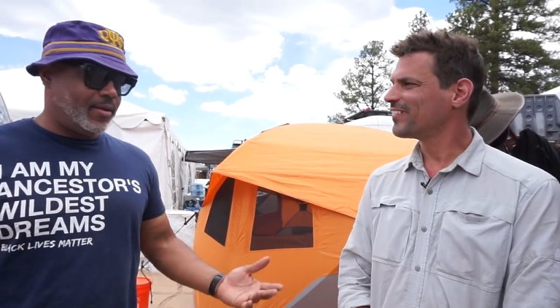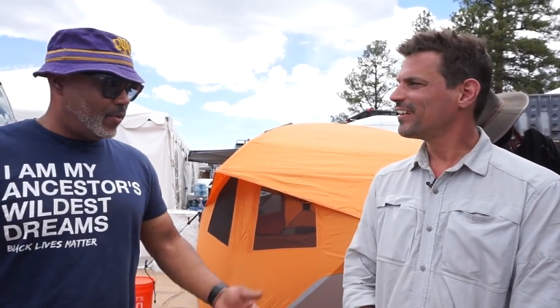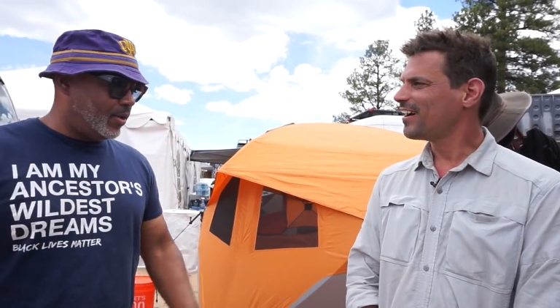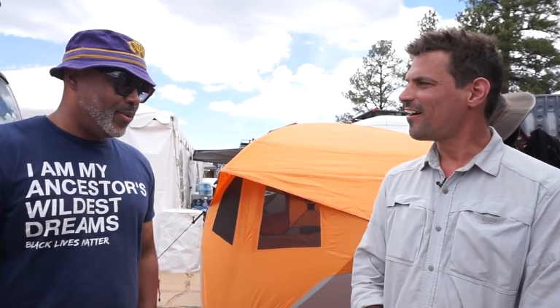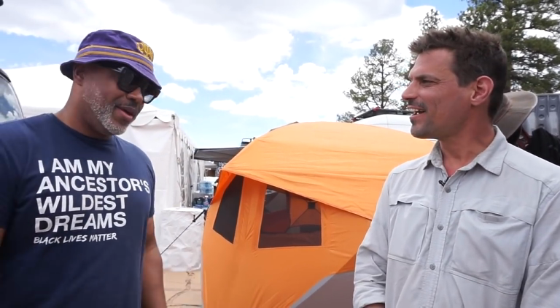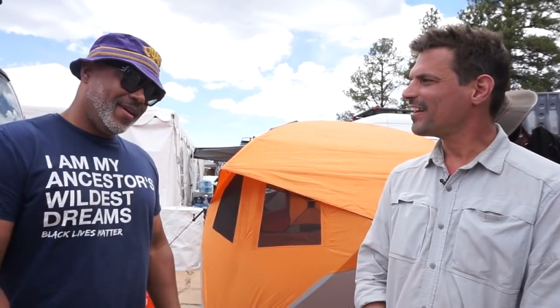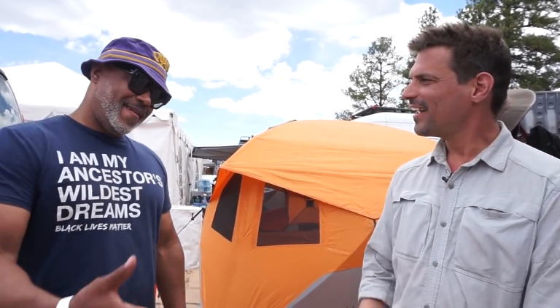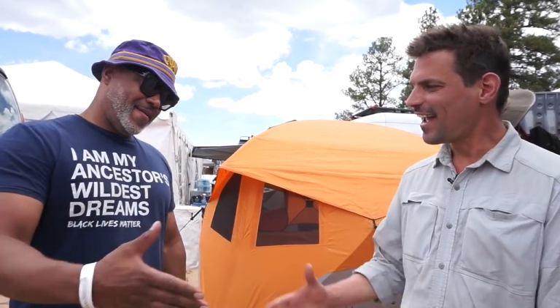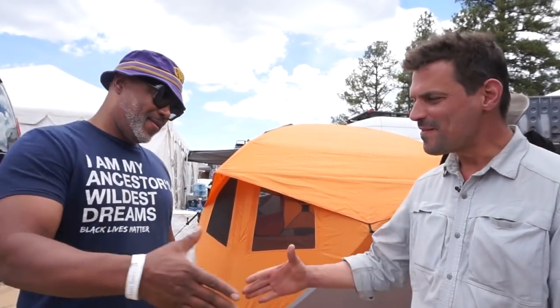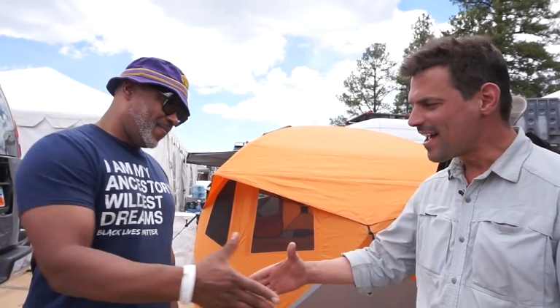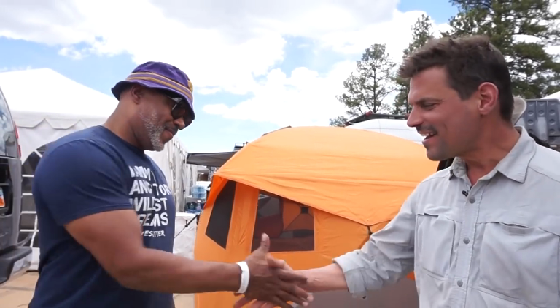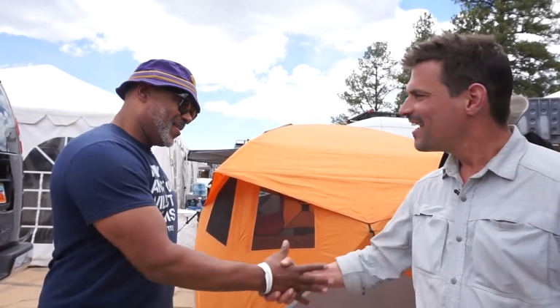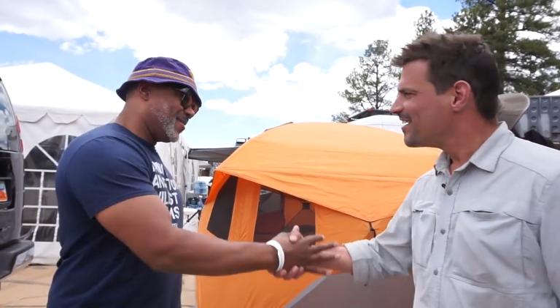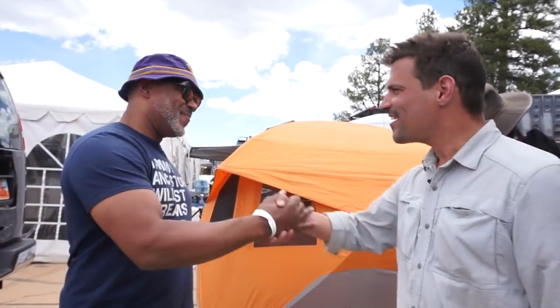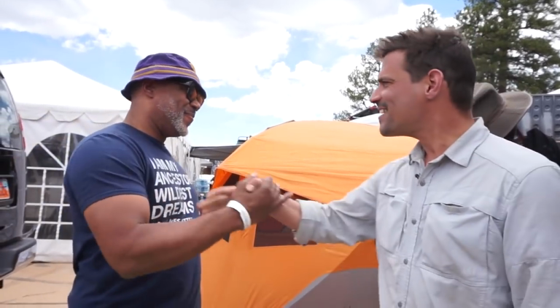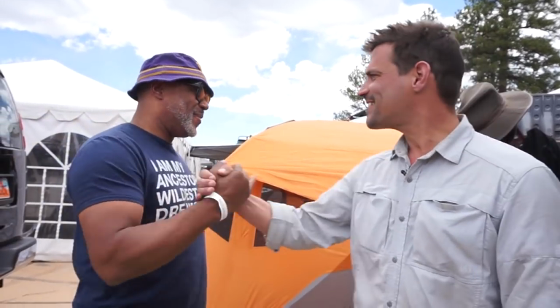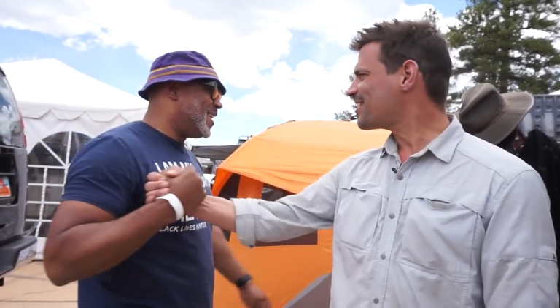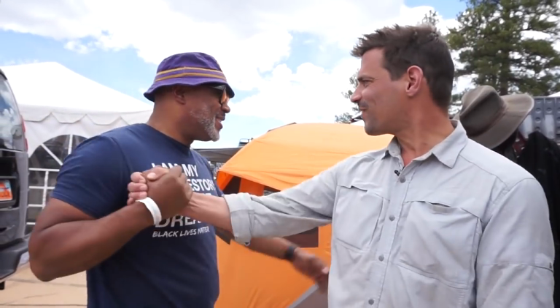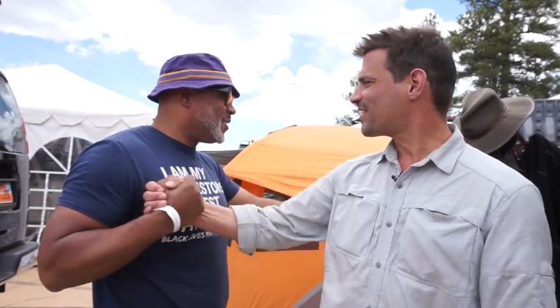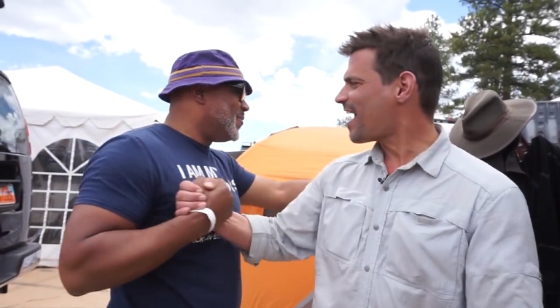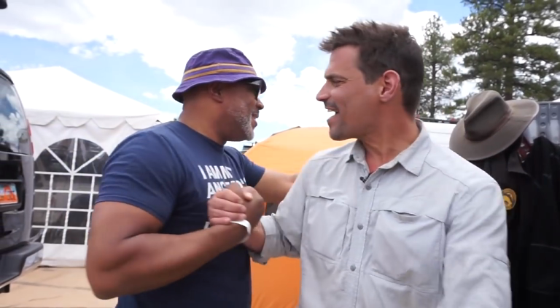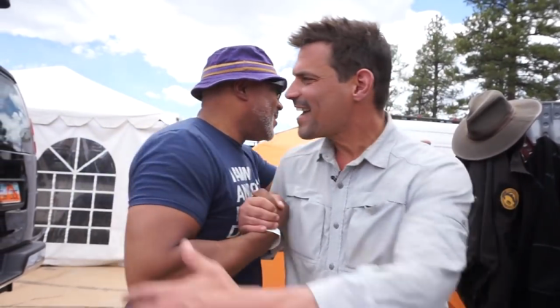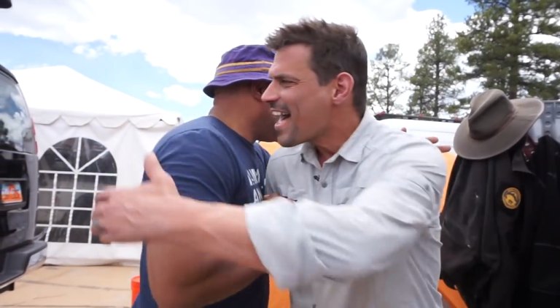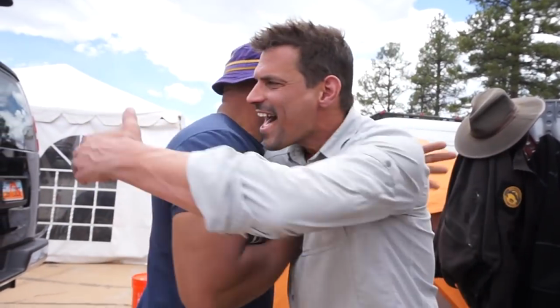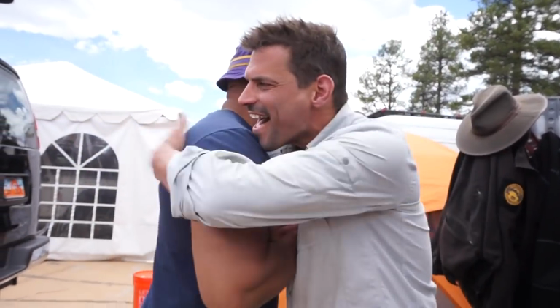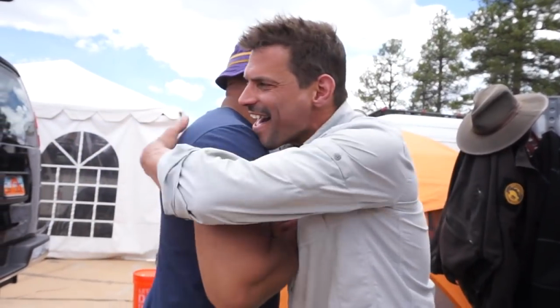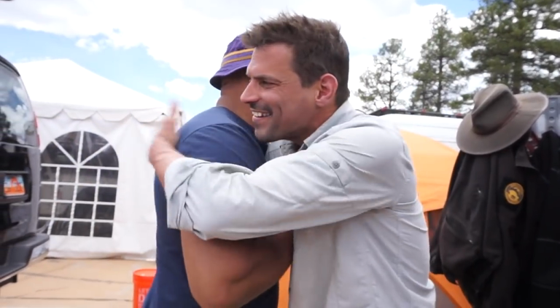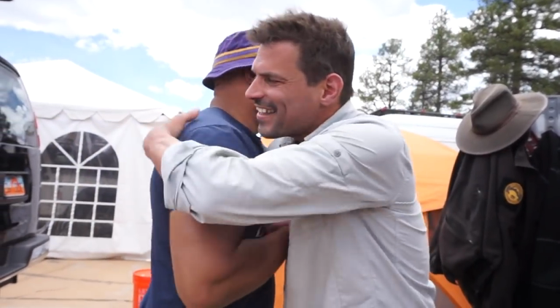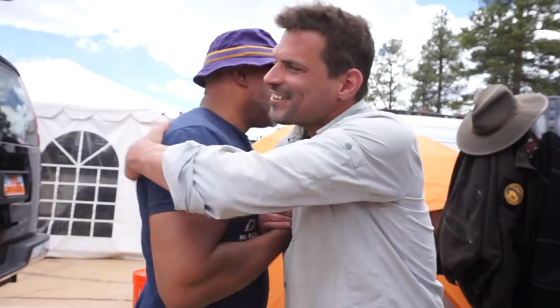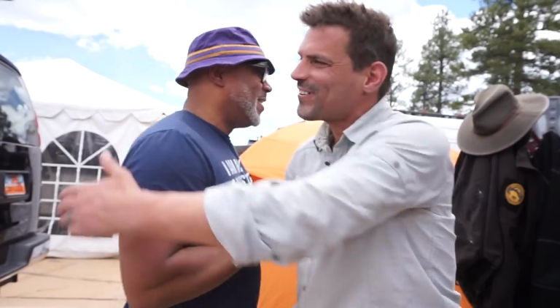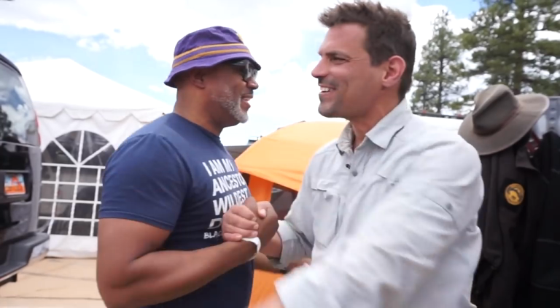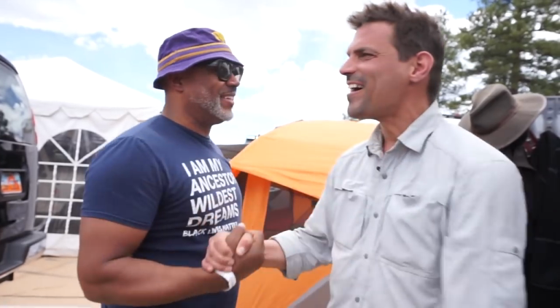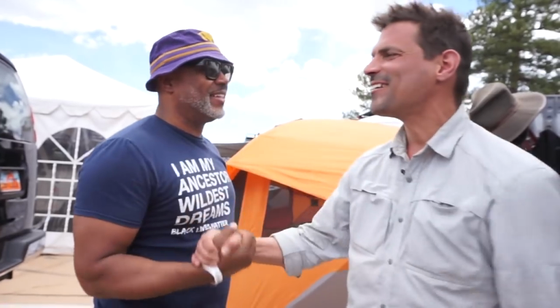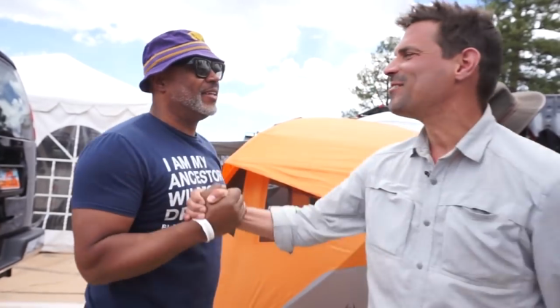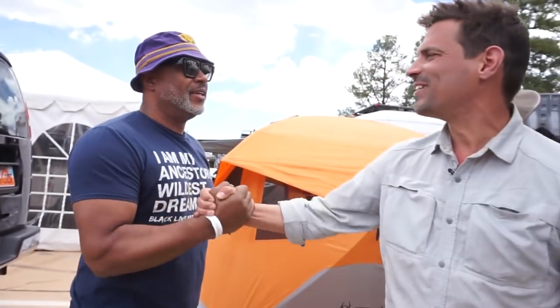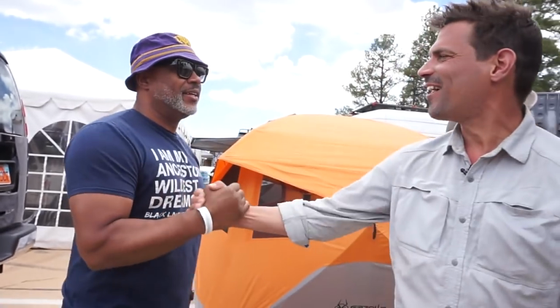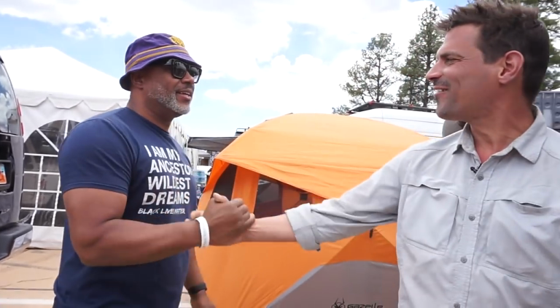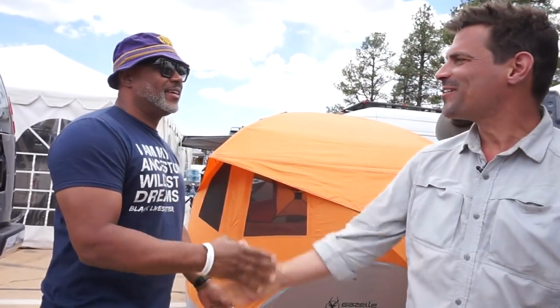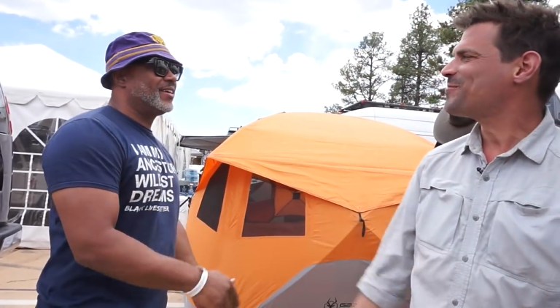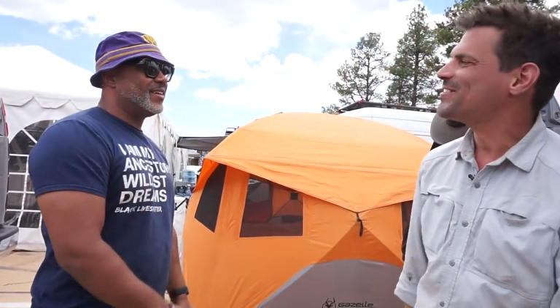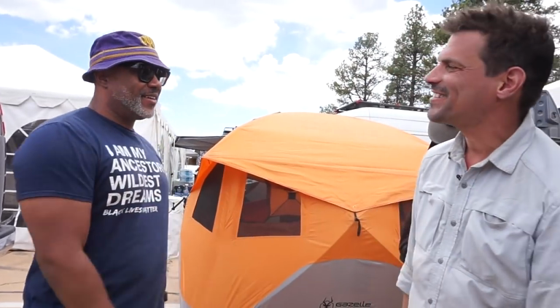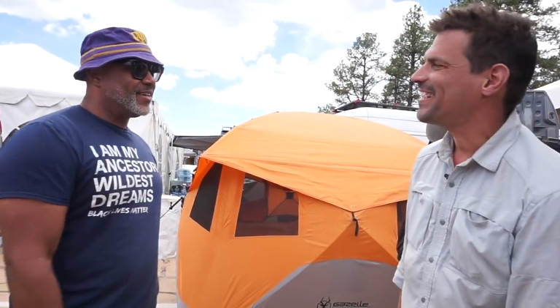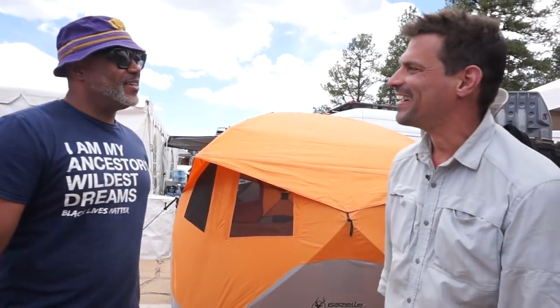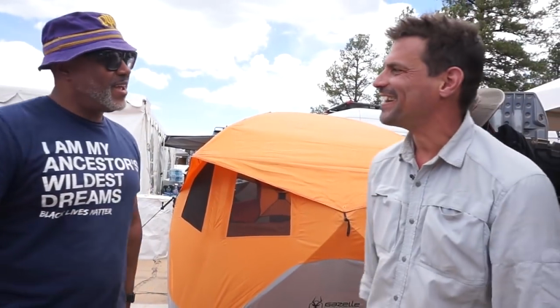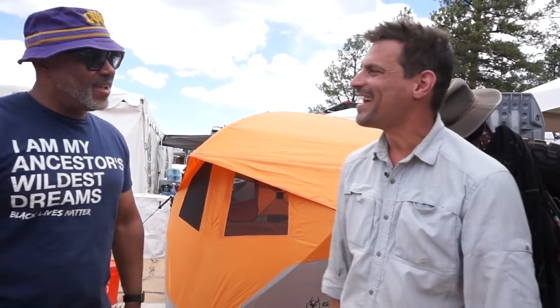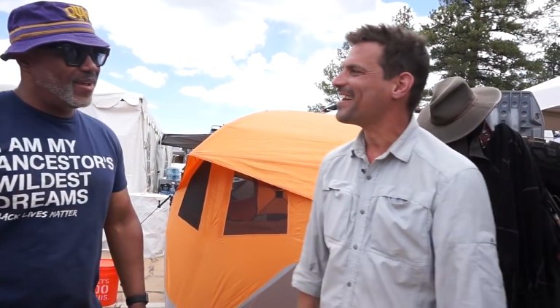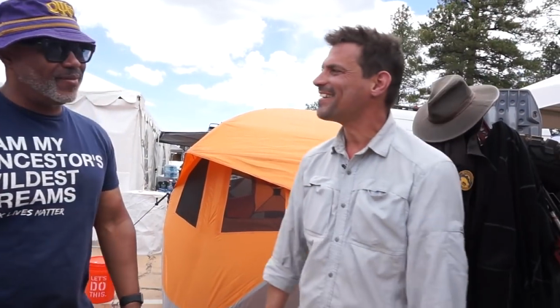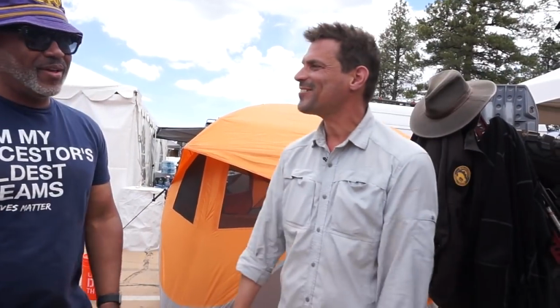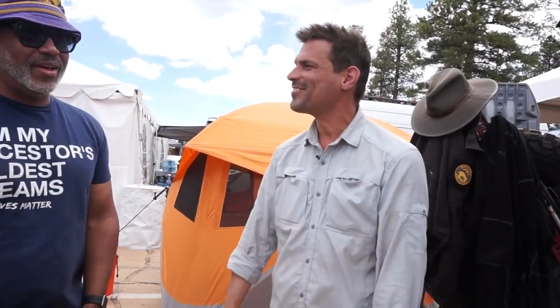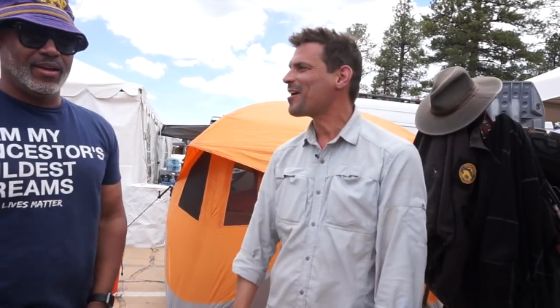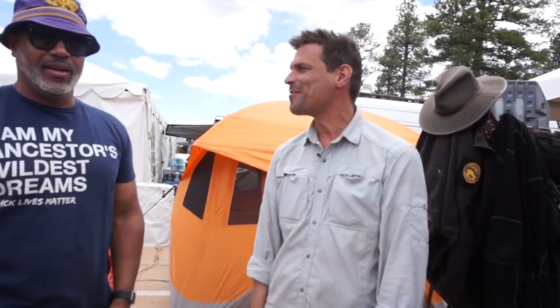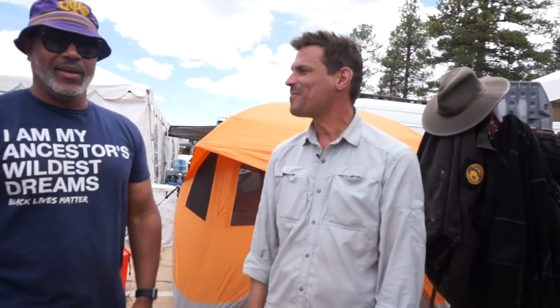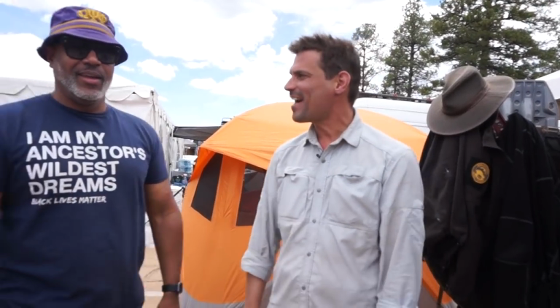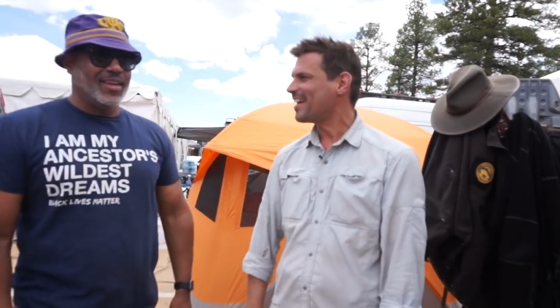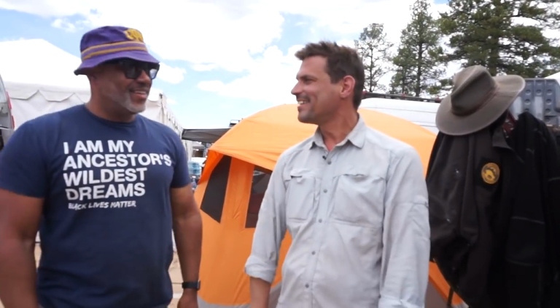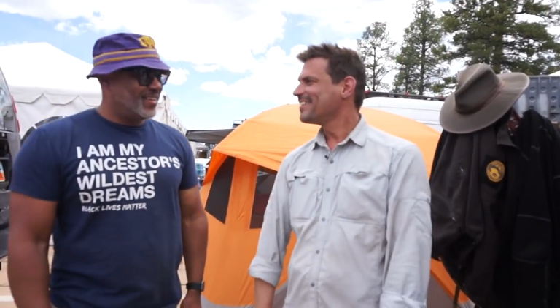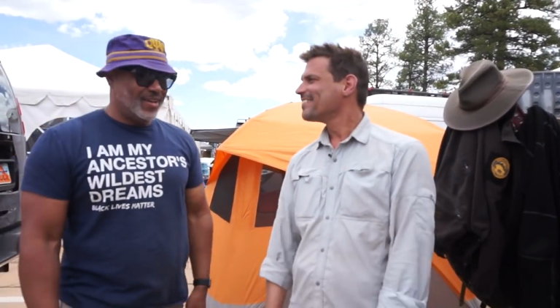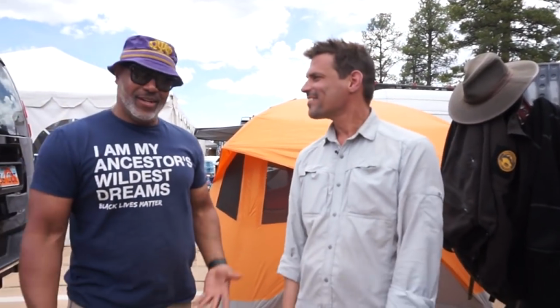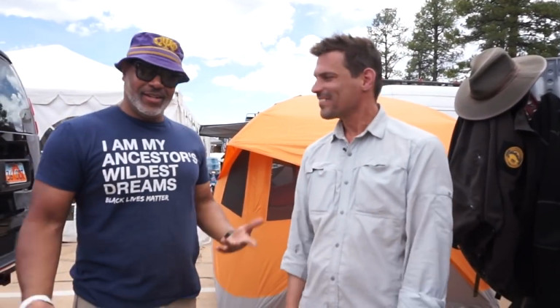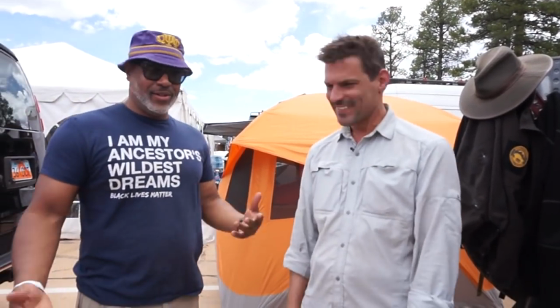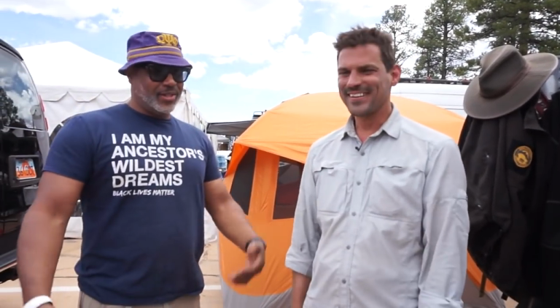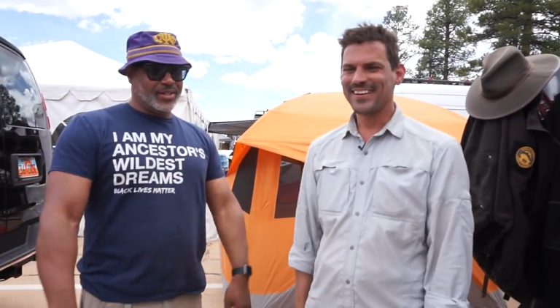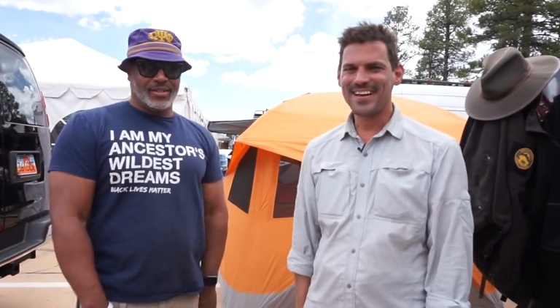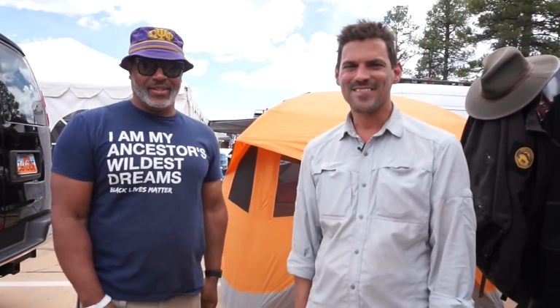All right. Hey man, thanks for talking. Yeah, thanks for talking to me. I really appreciate it. Thanks for stopping by.